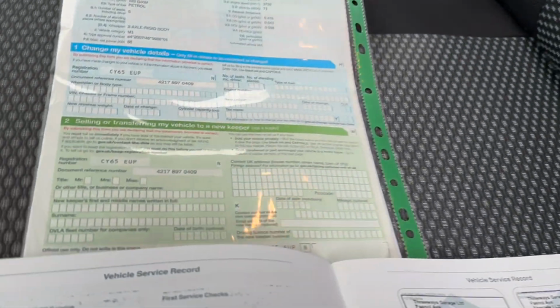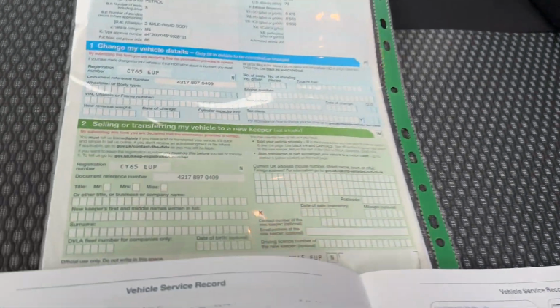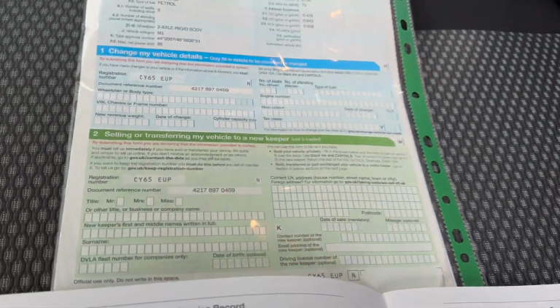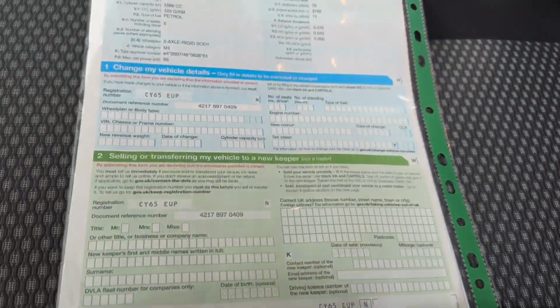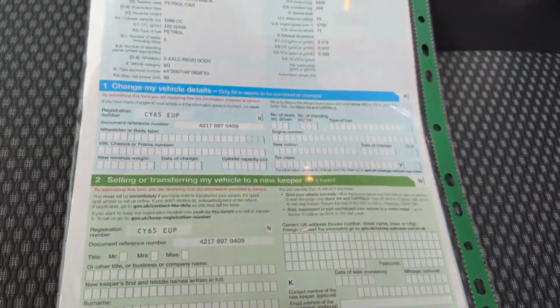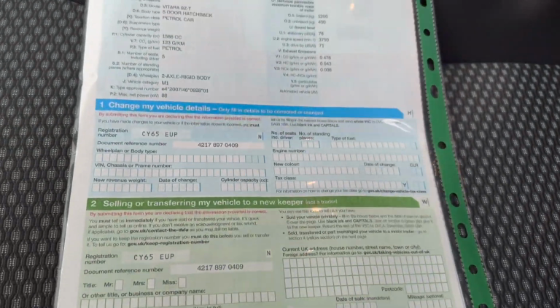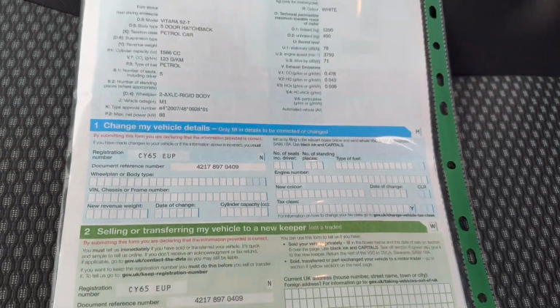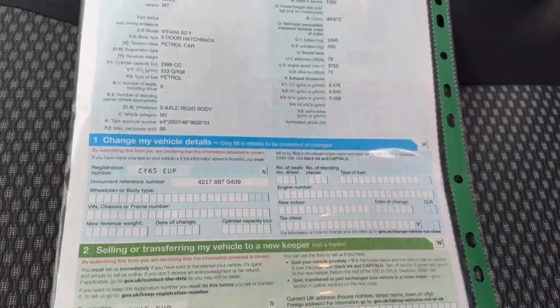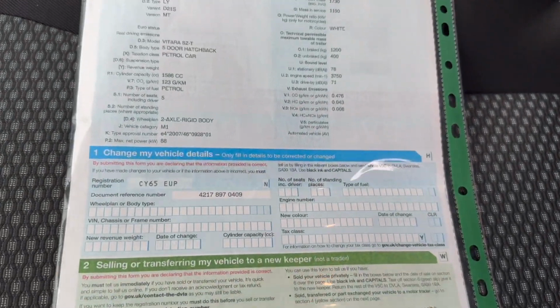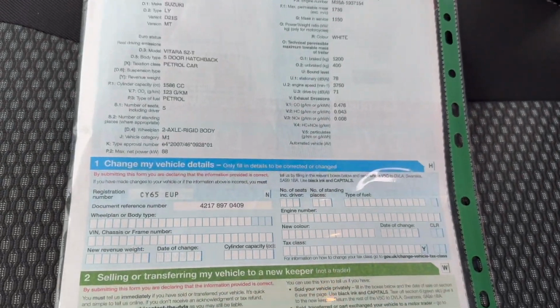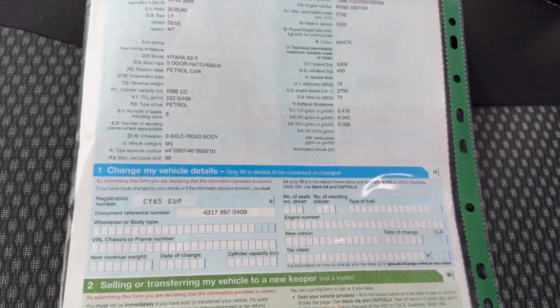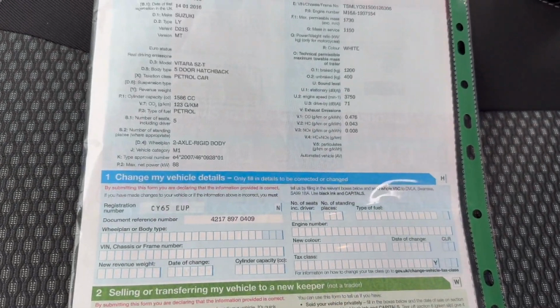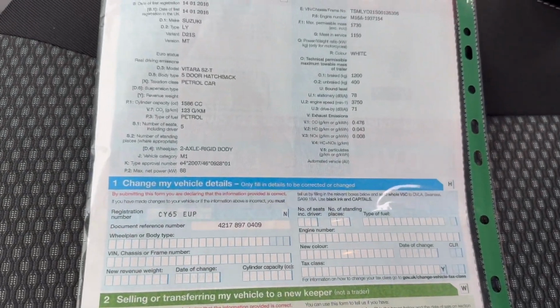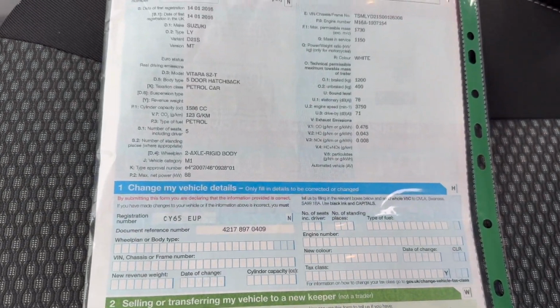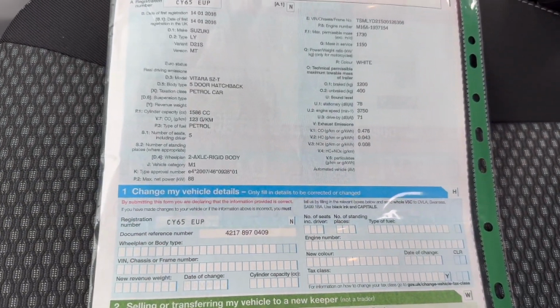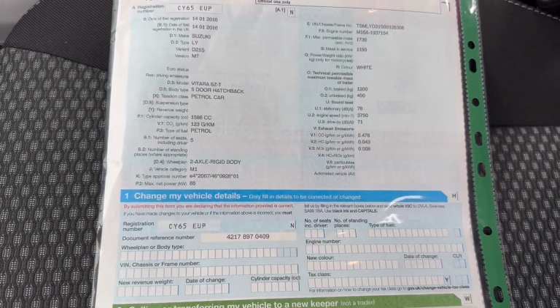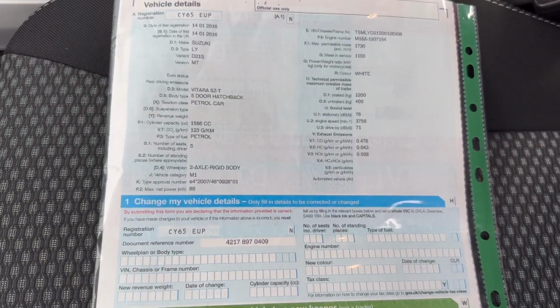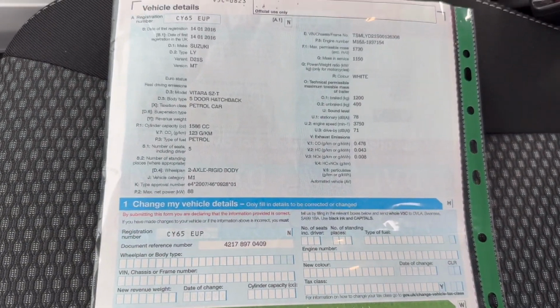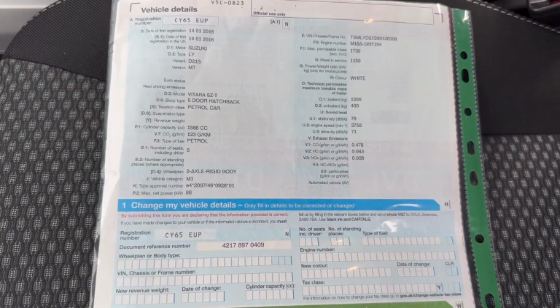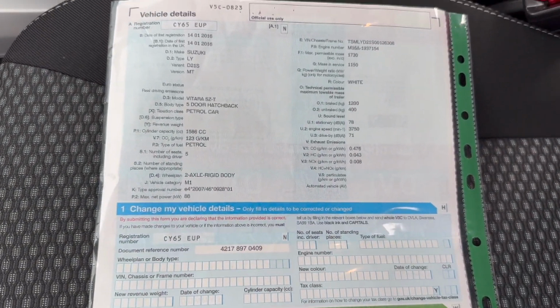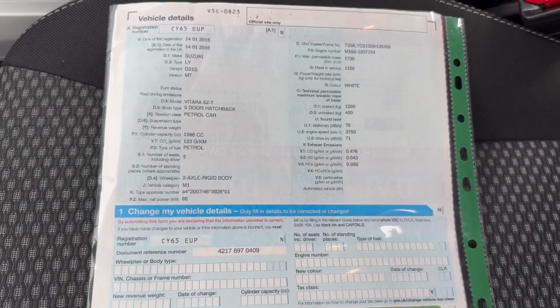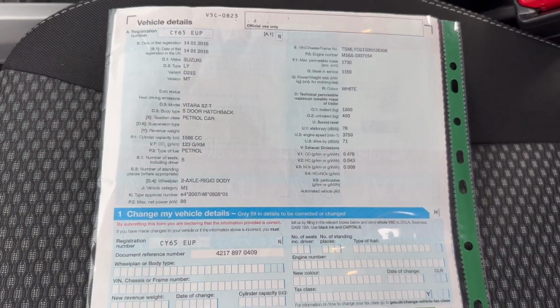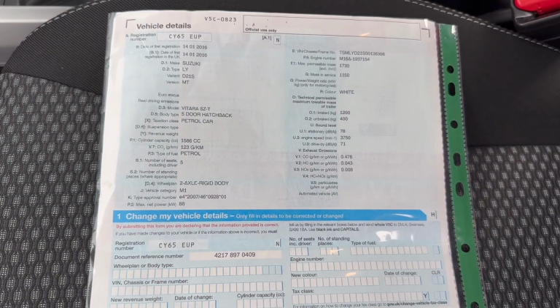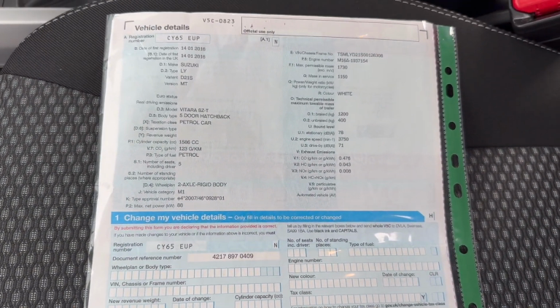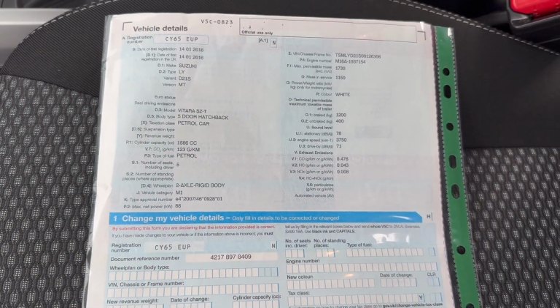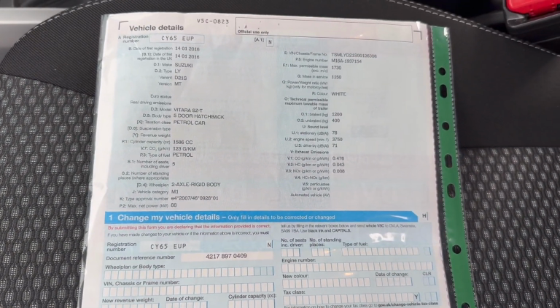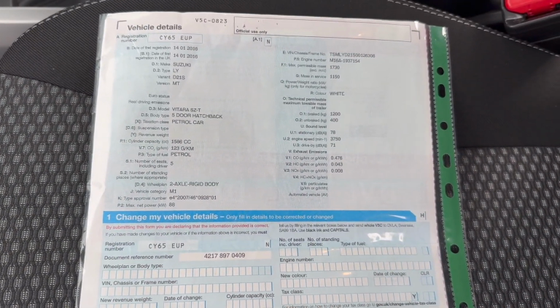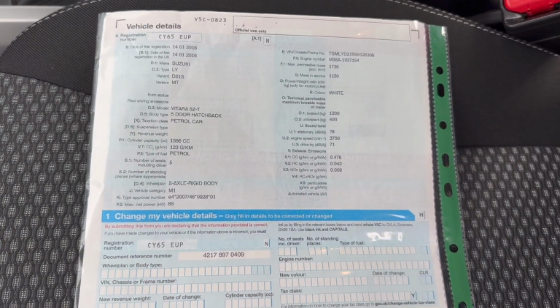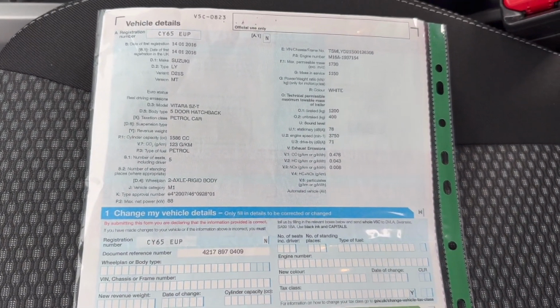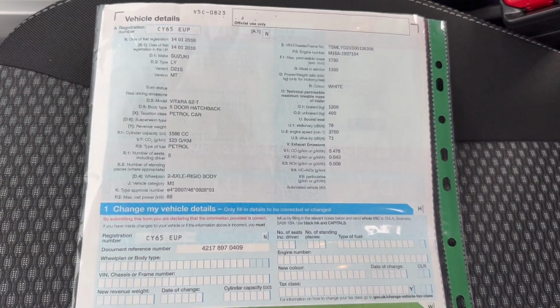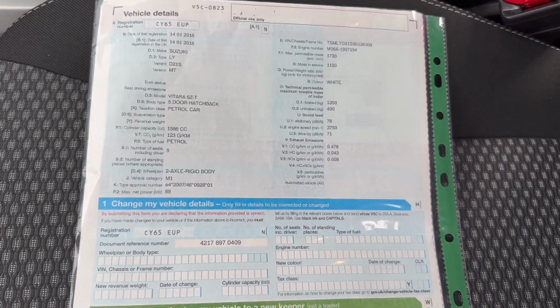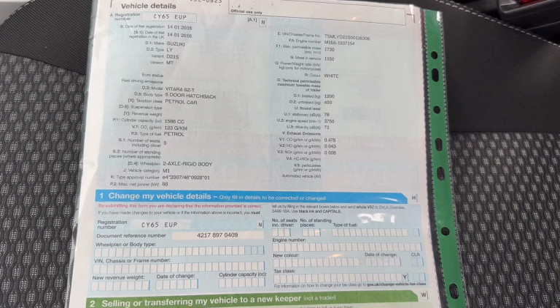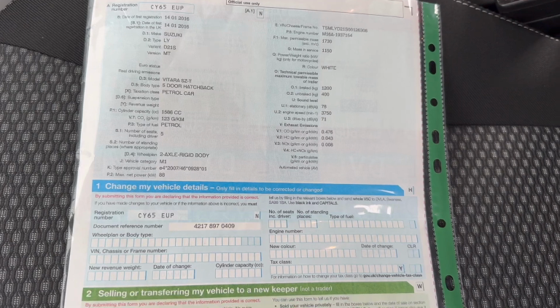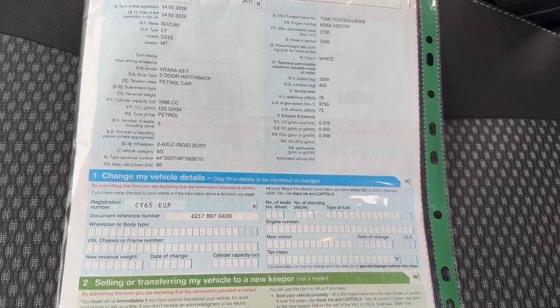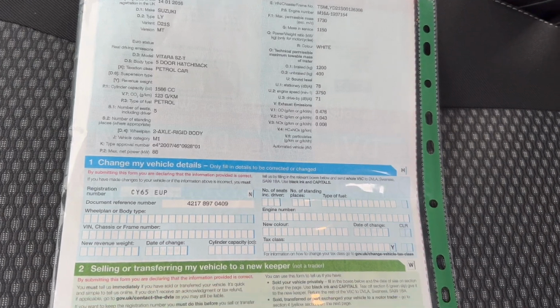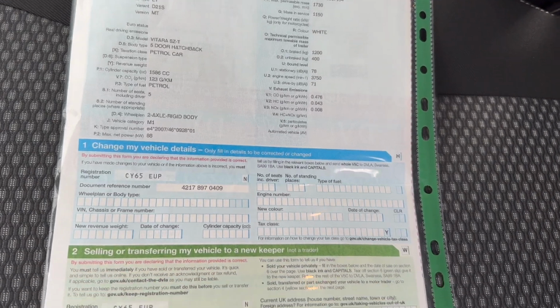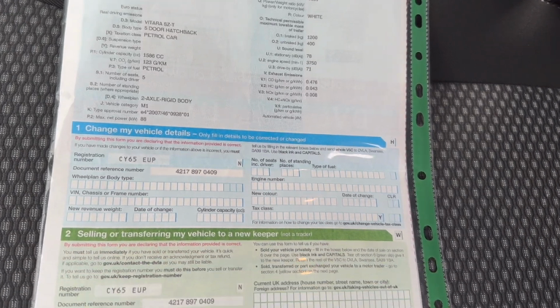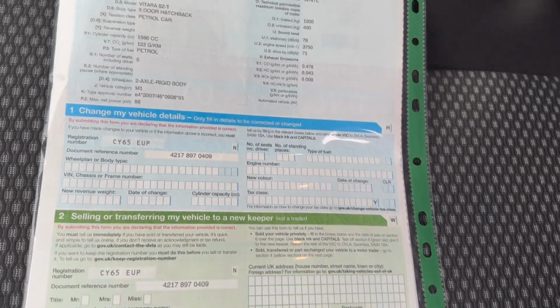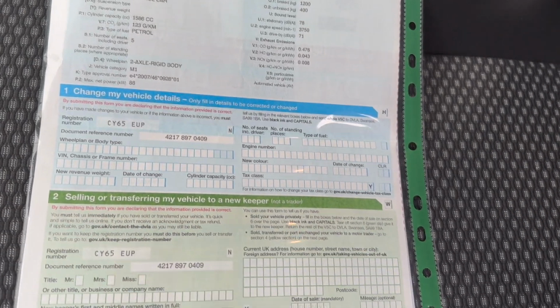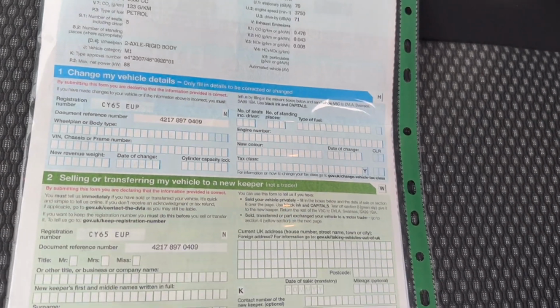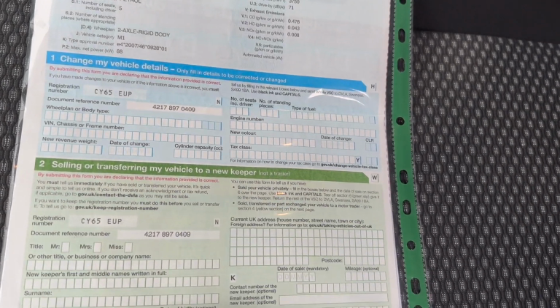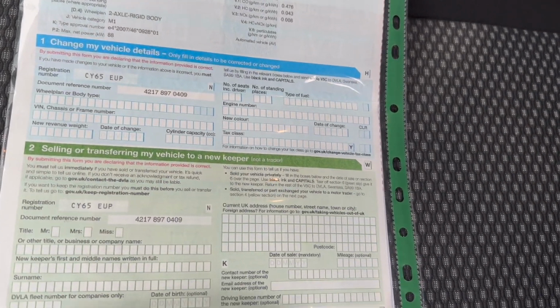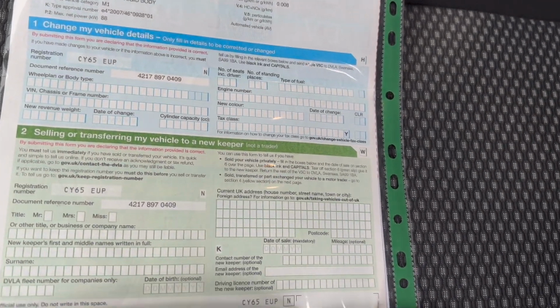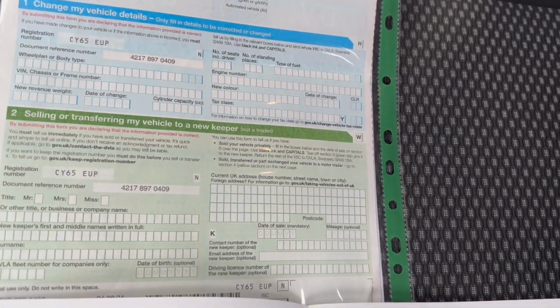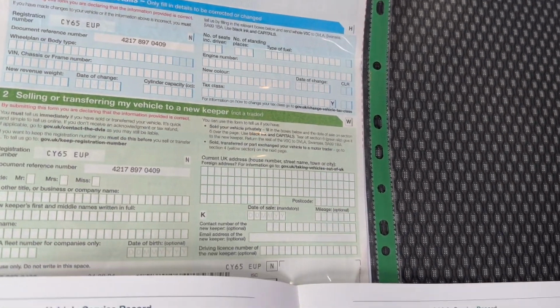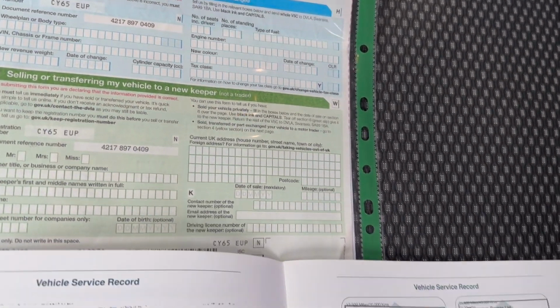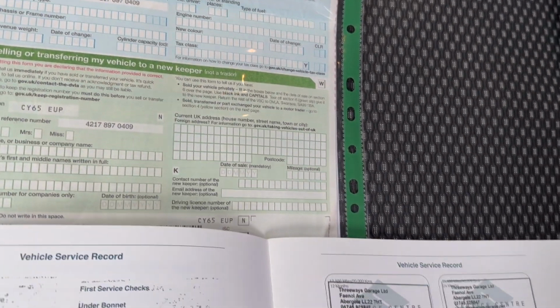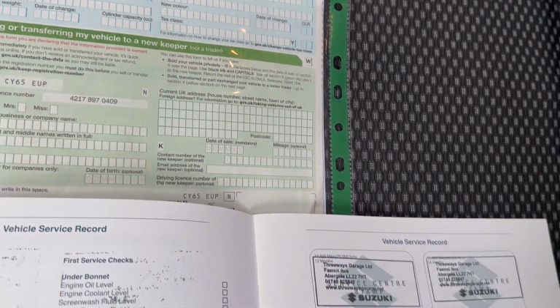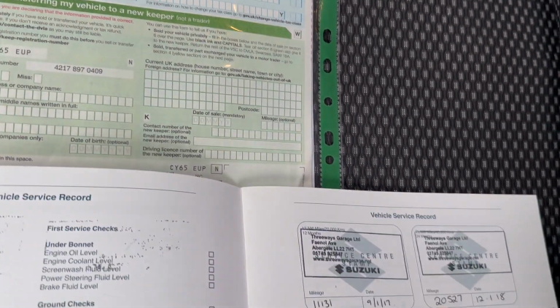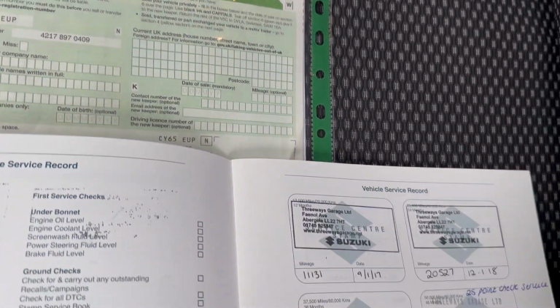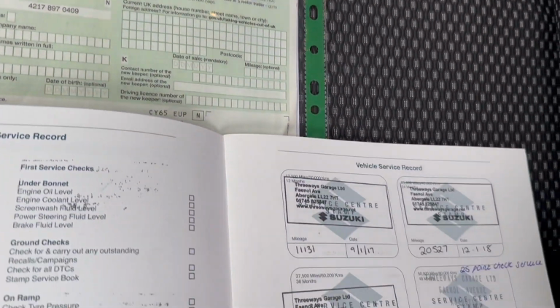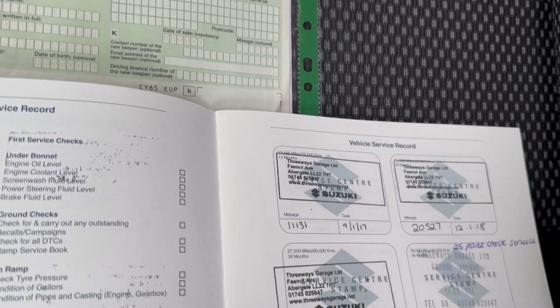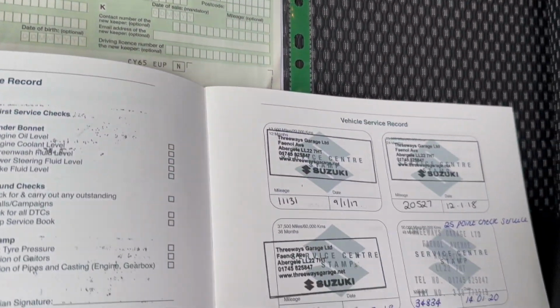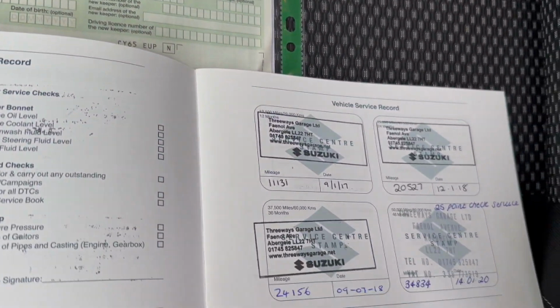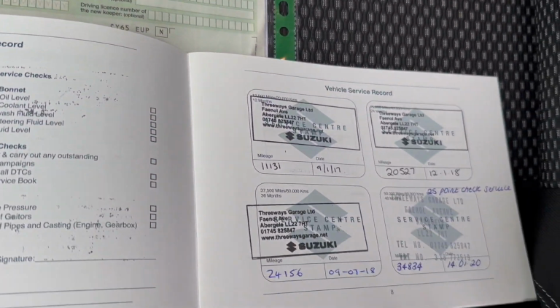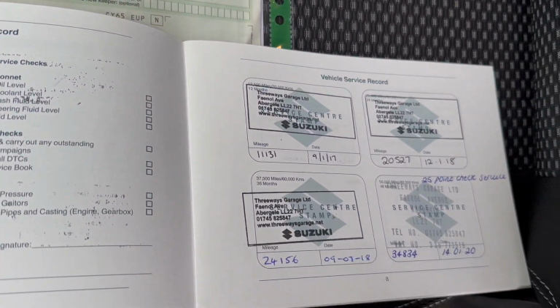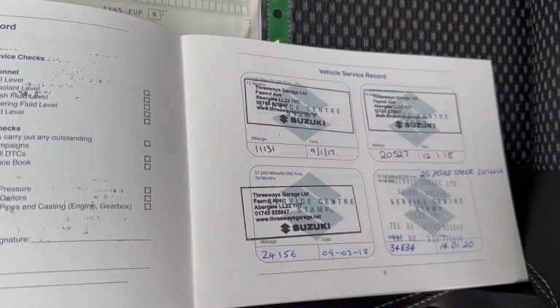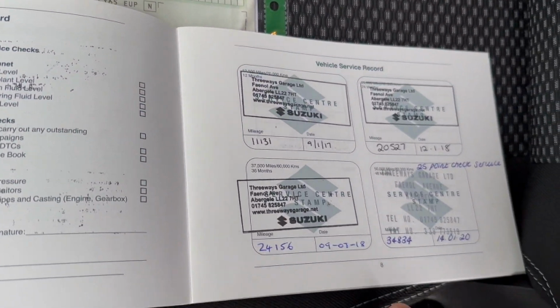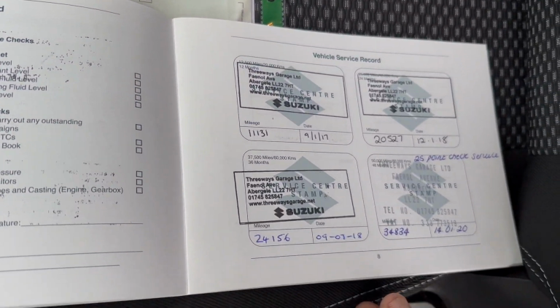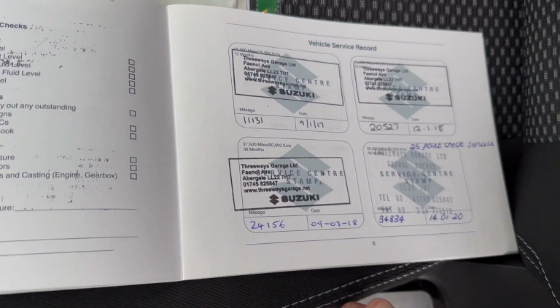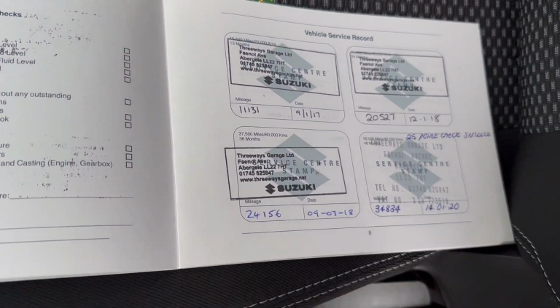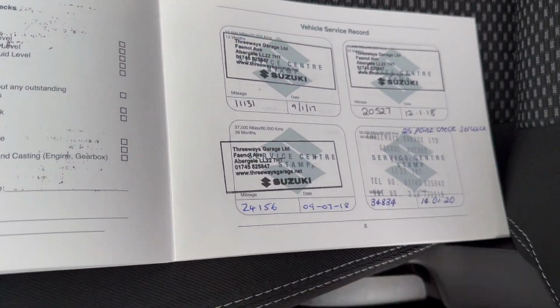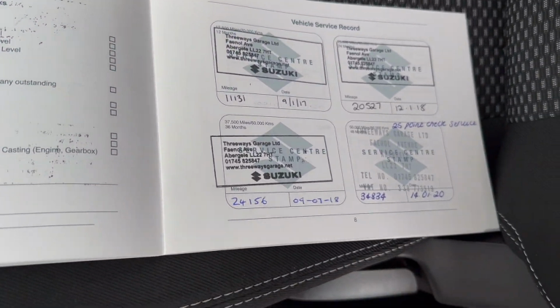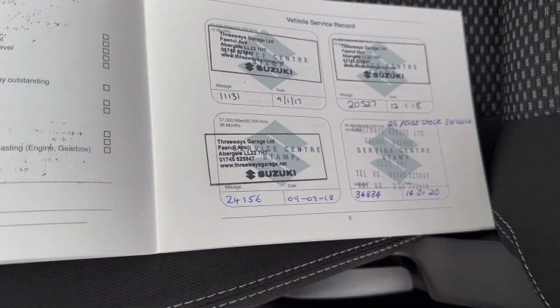The V5 is present. The car has had two former keepers from new. The service history book is here and complete.